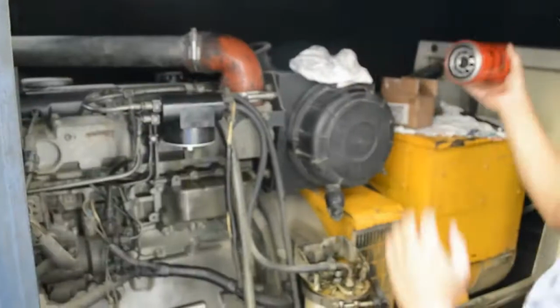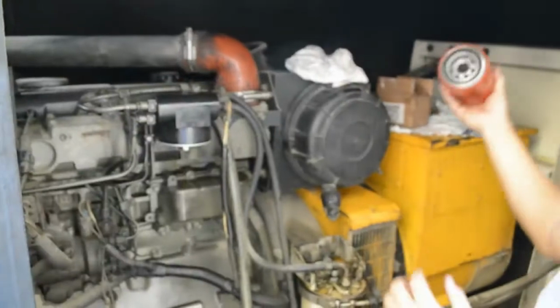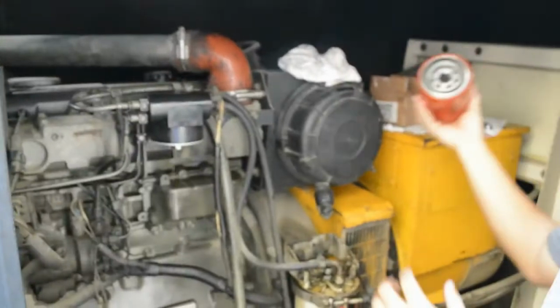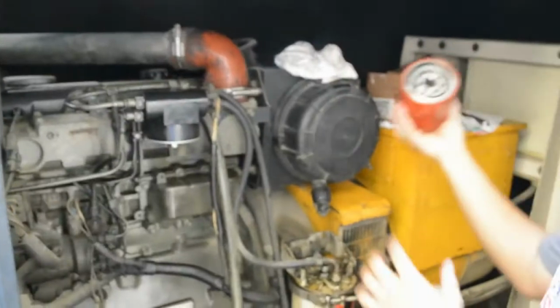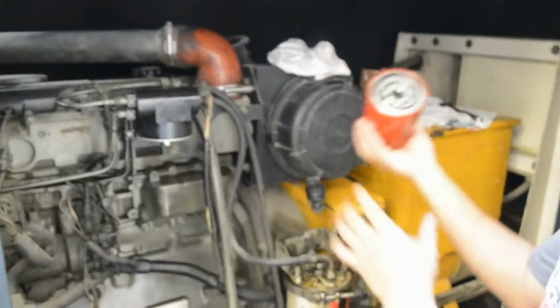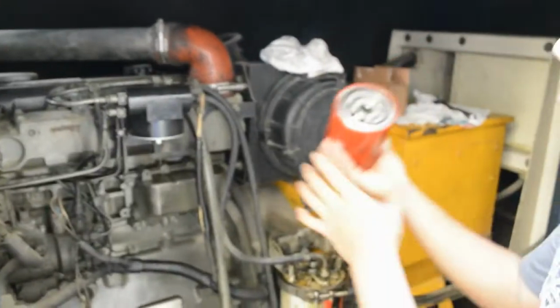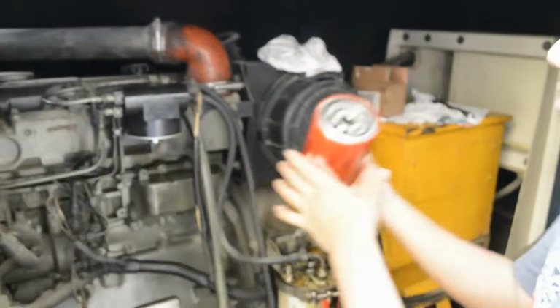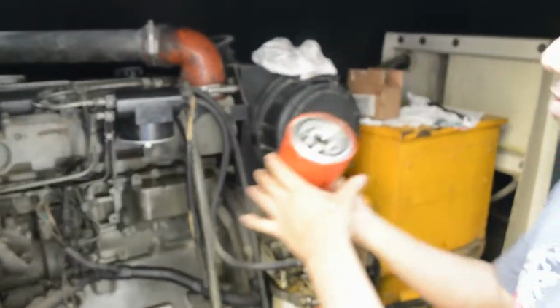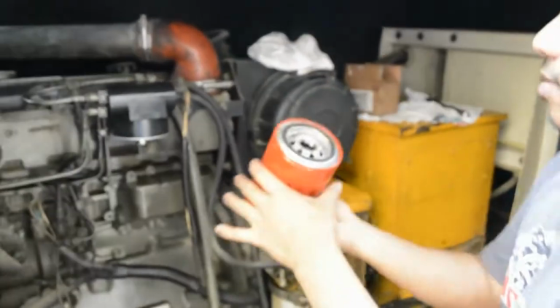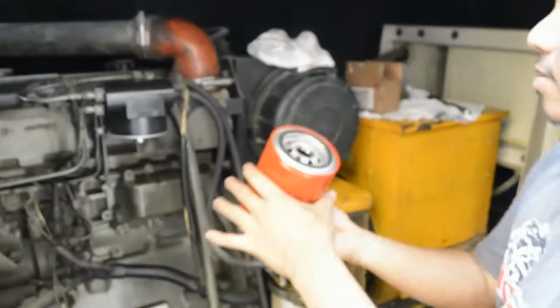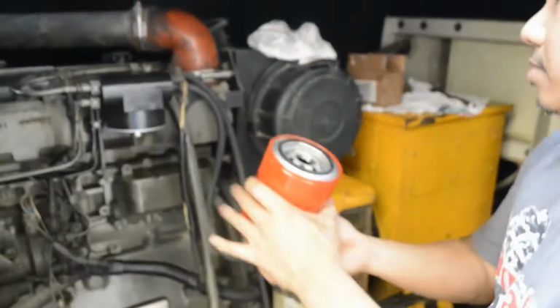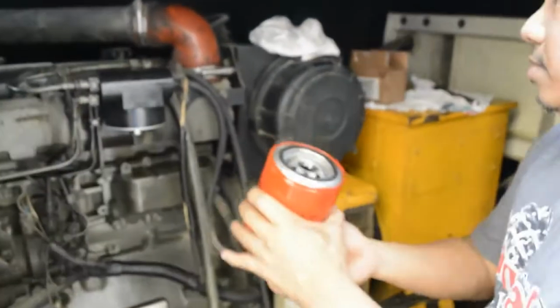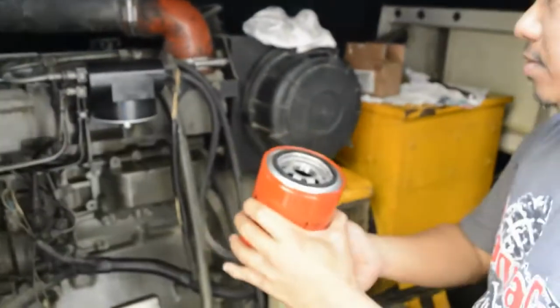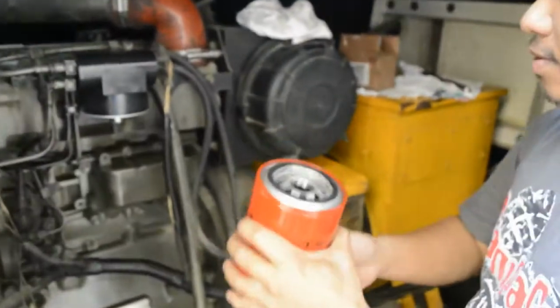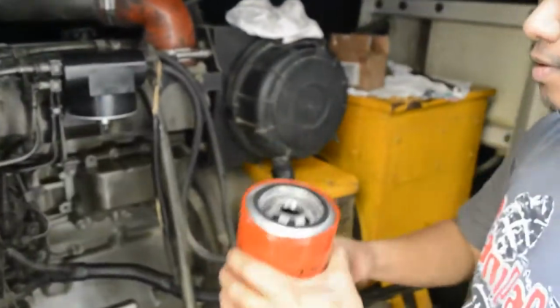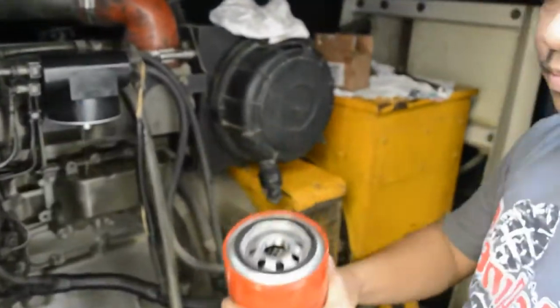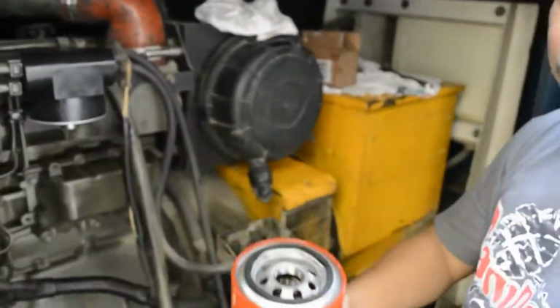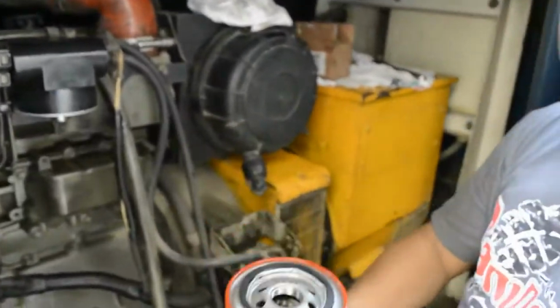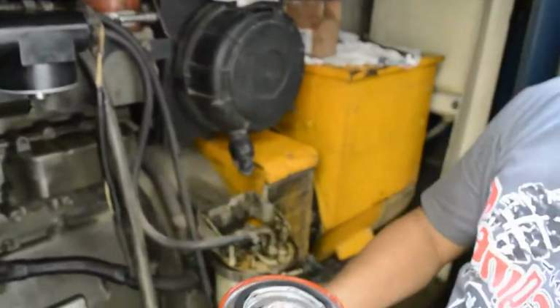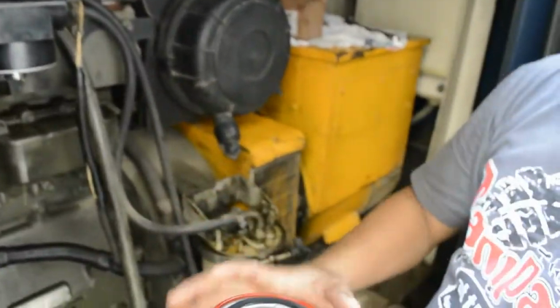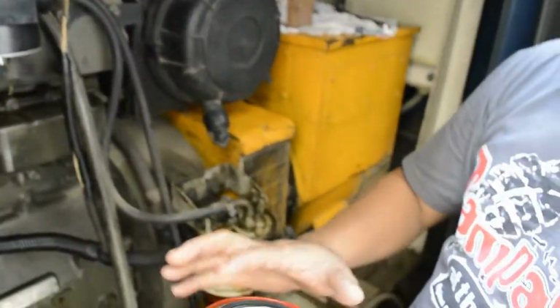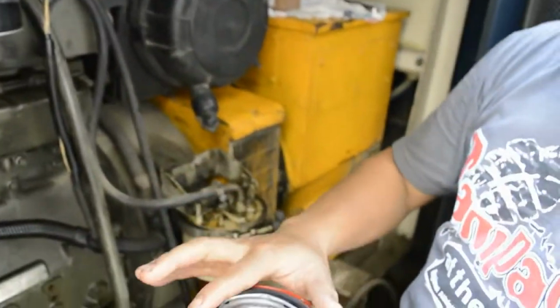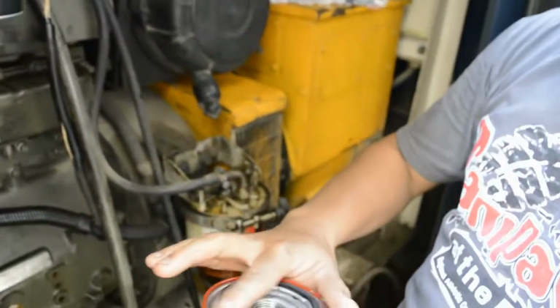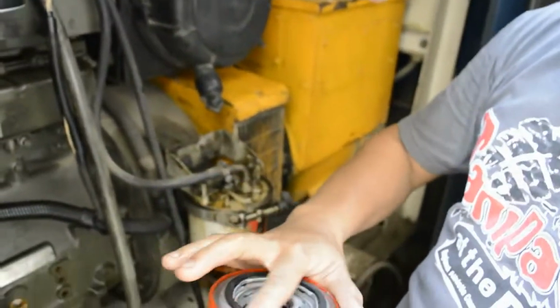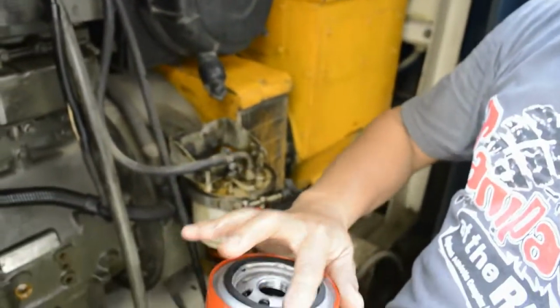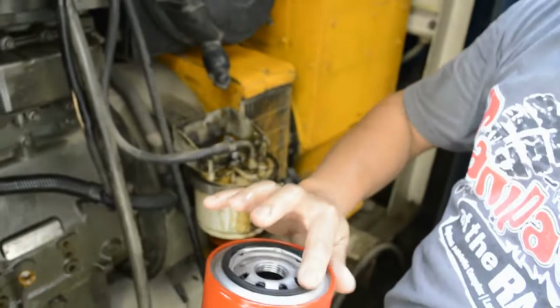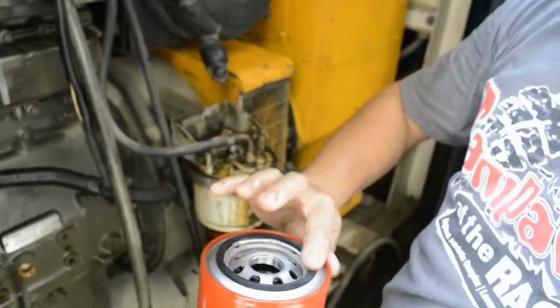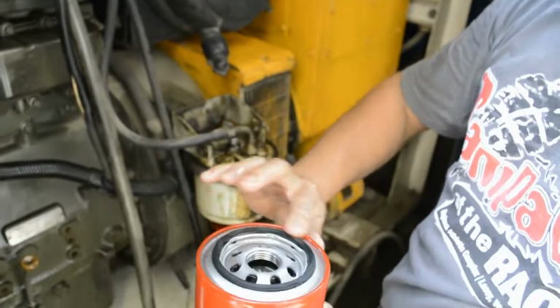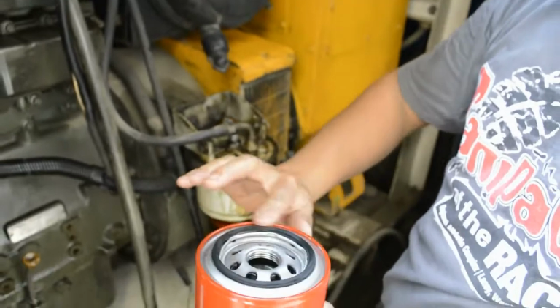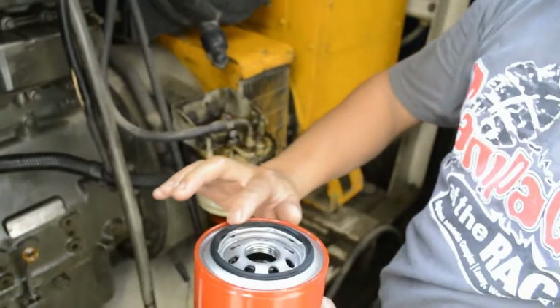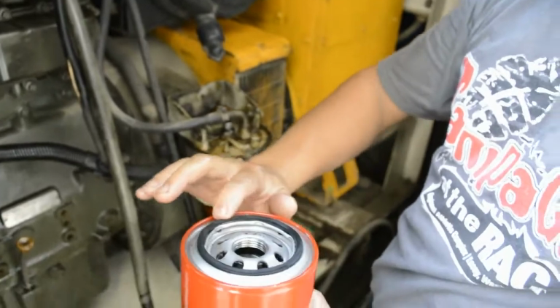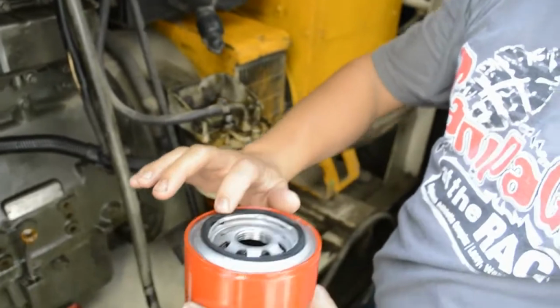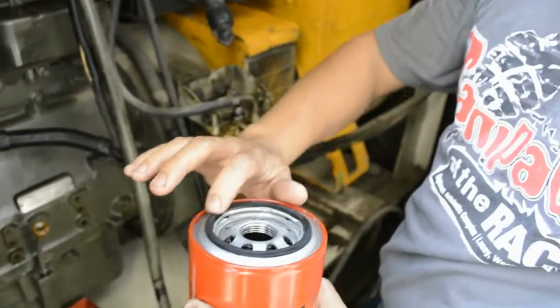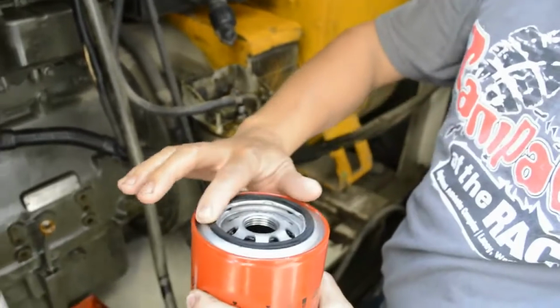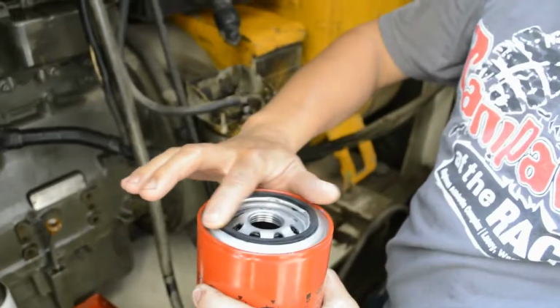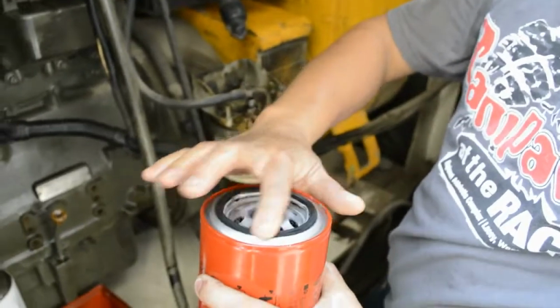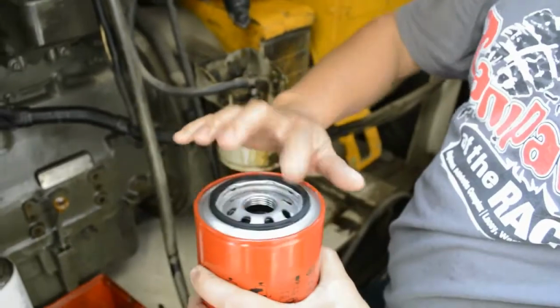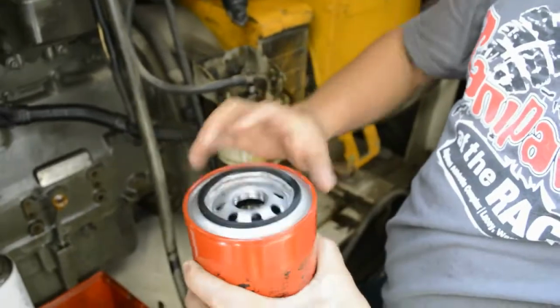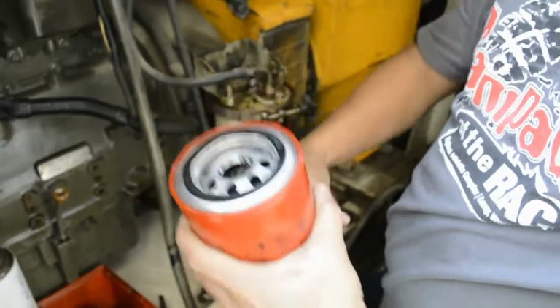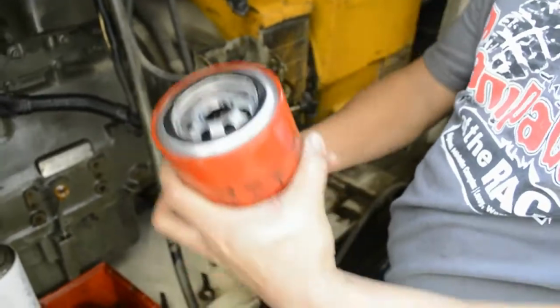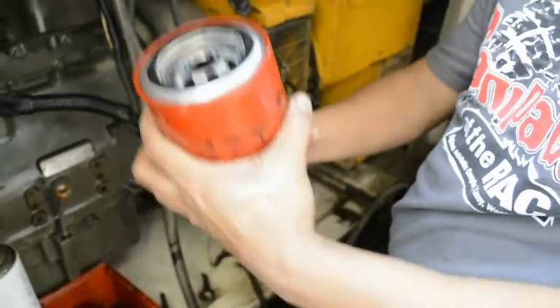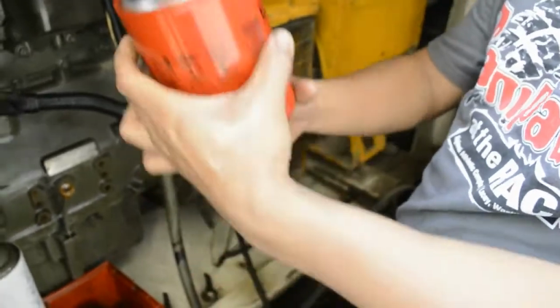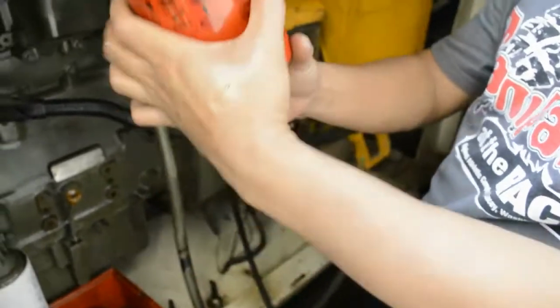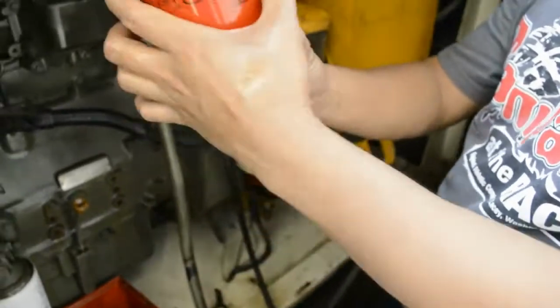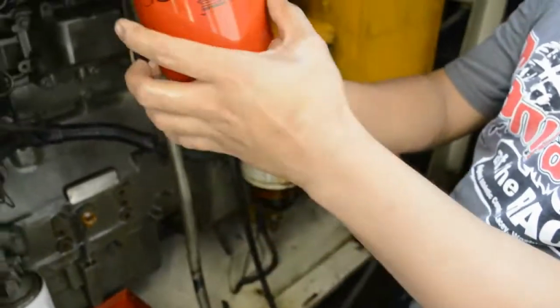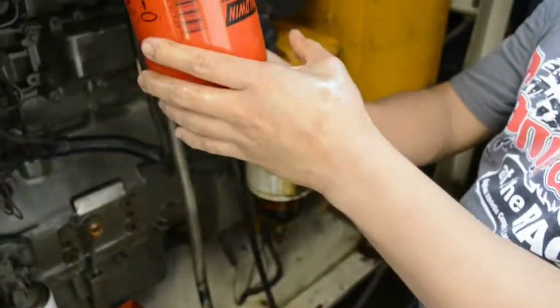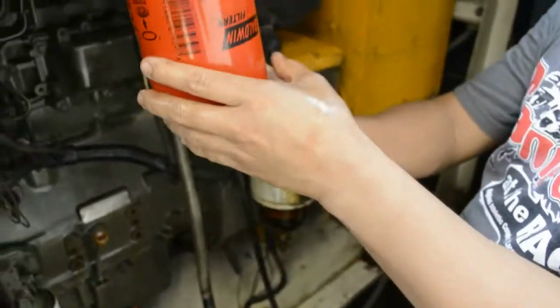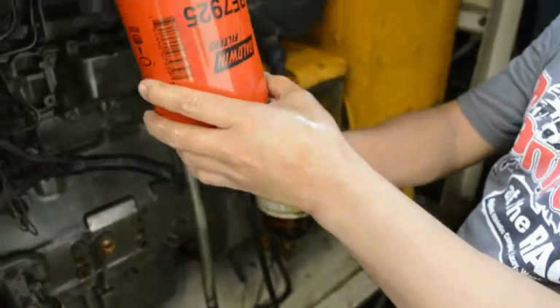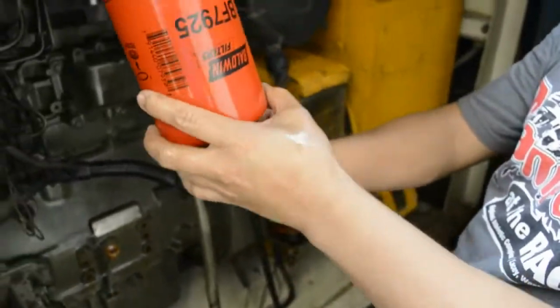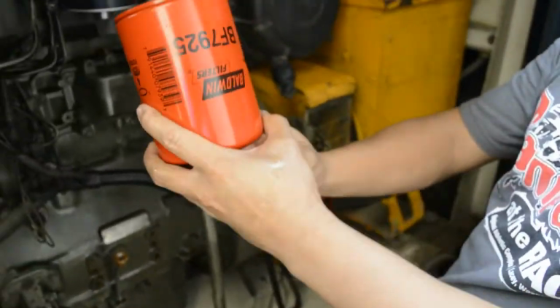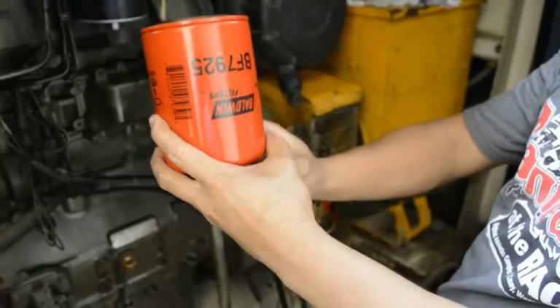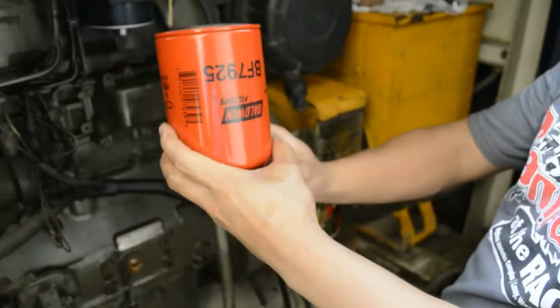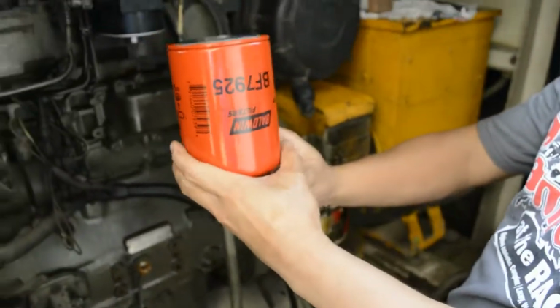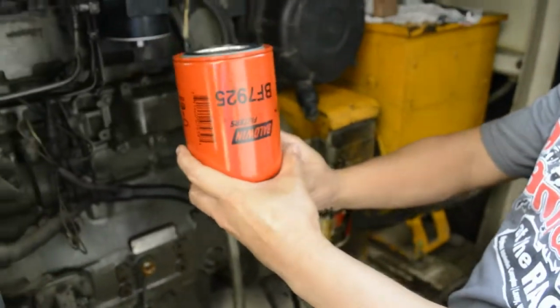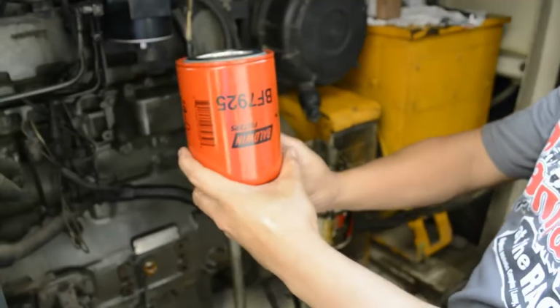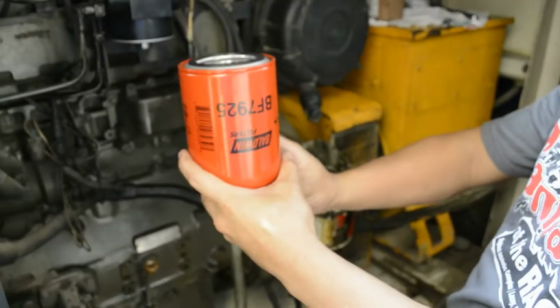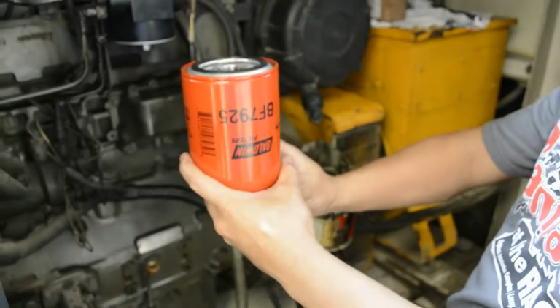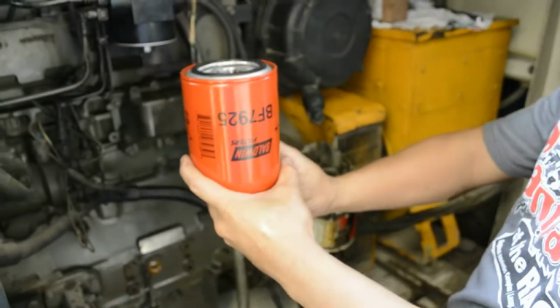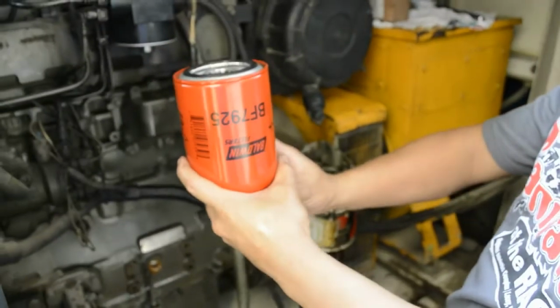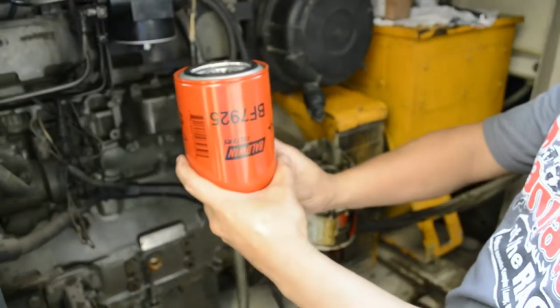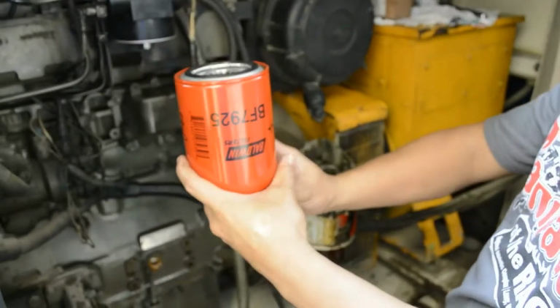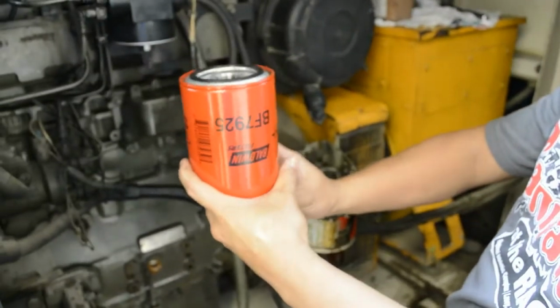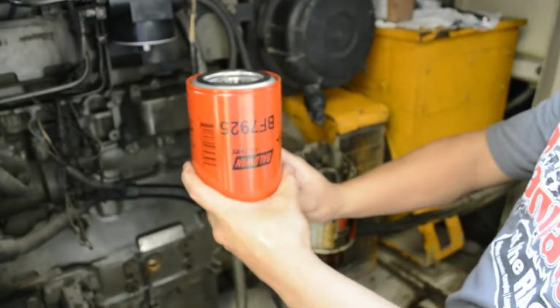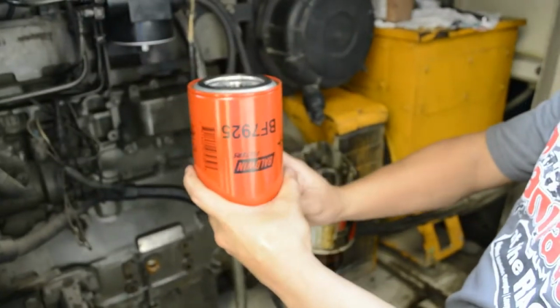When fixing the Baldwin spin-on fuel filter, just apply a small amount of grease so the filter turns smoothly.